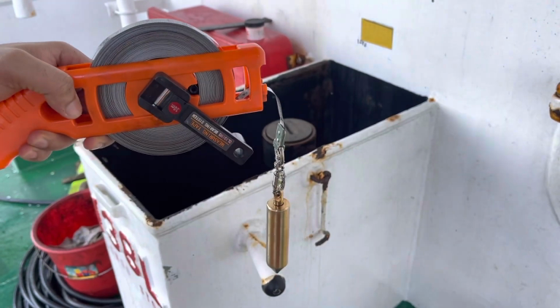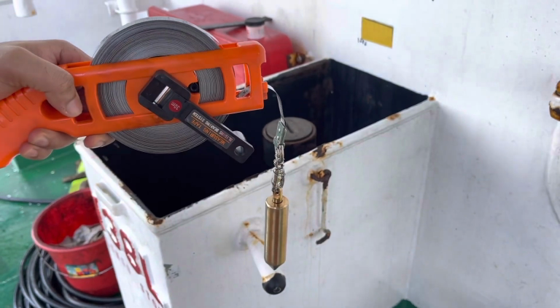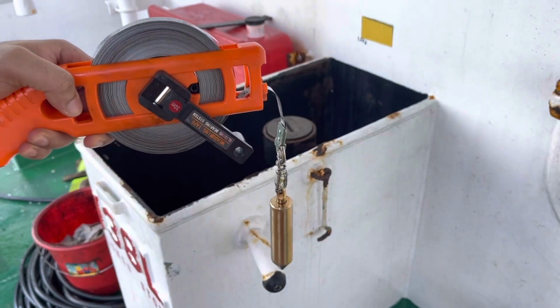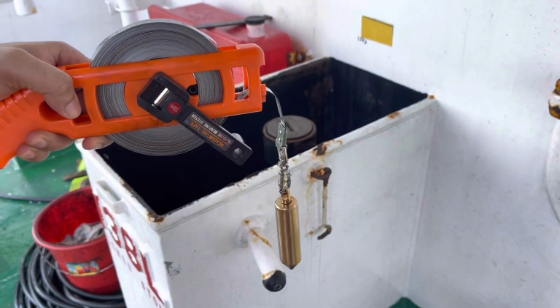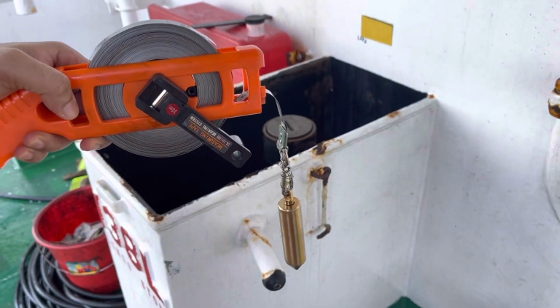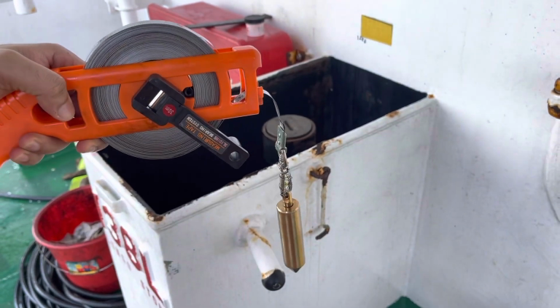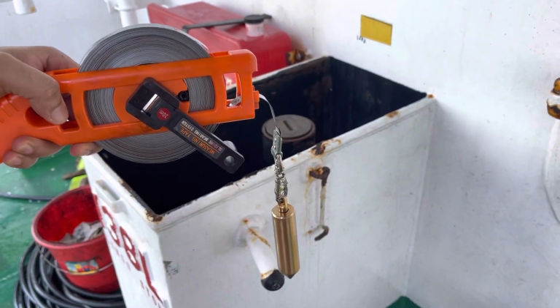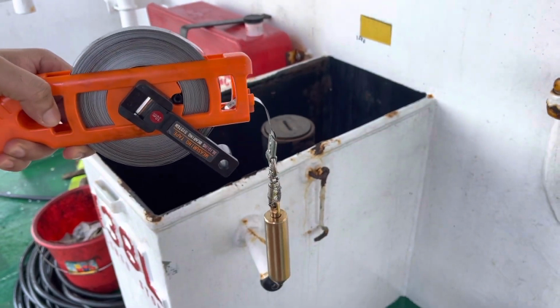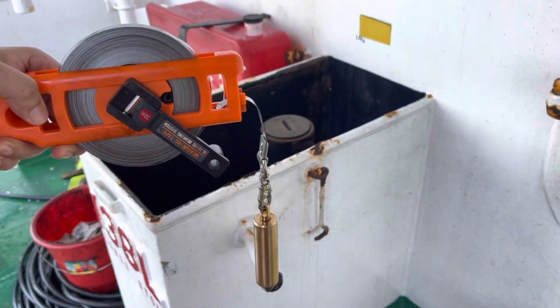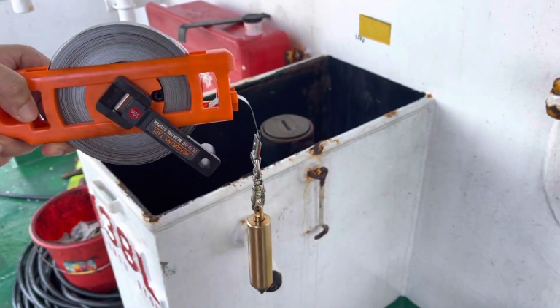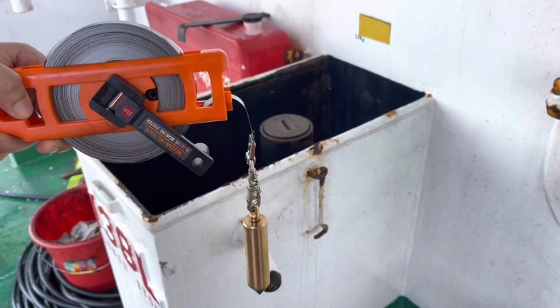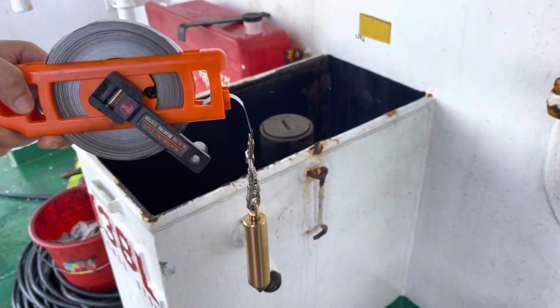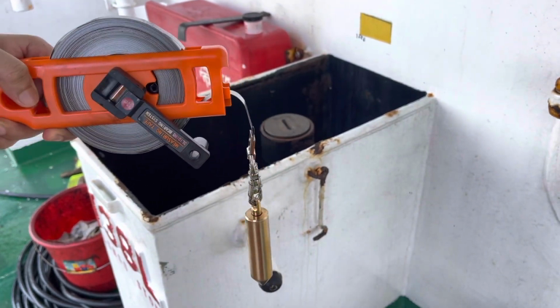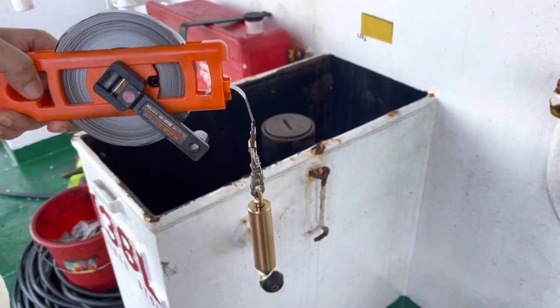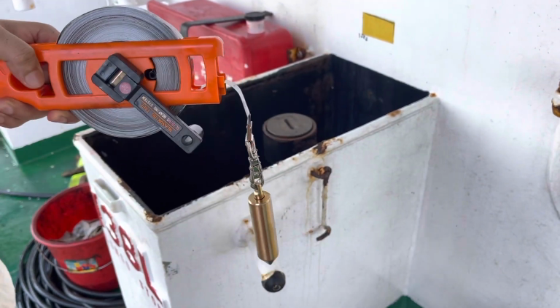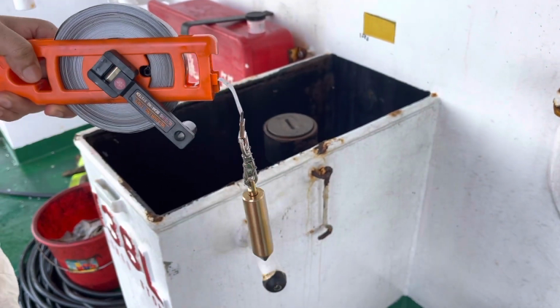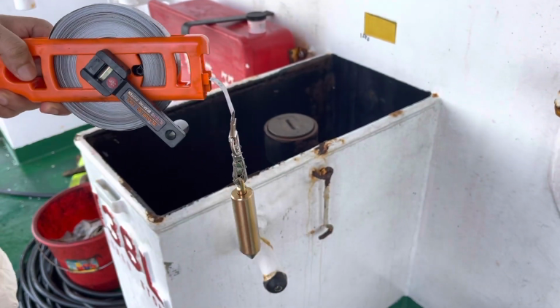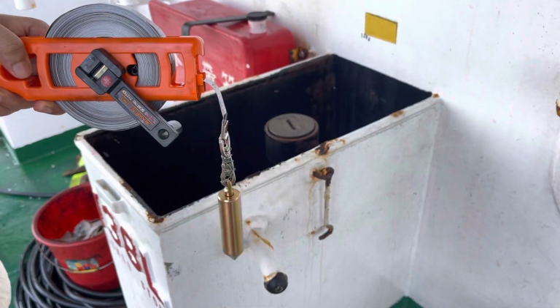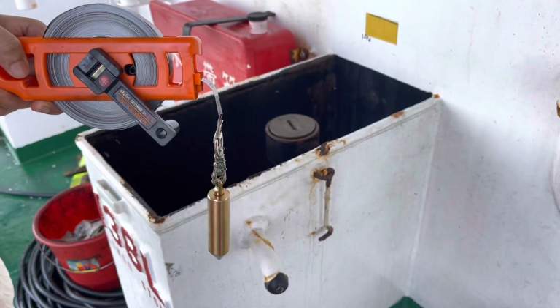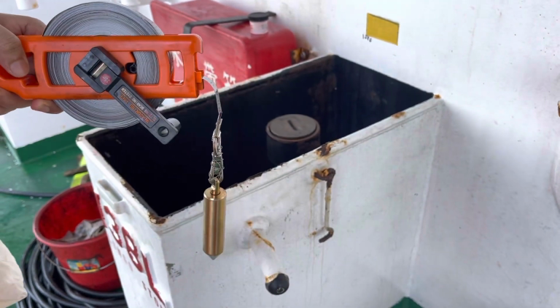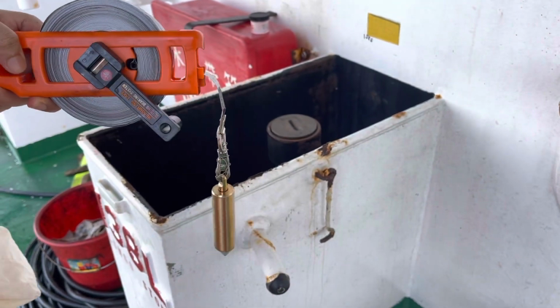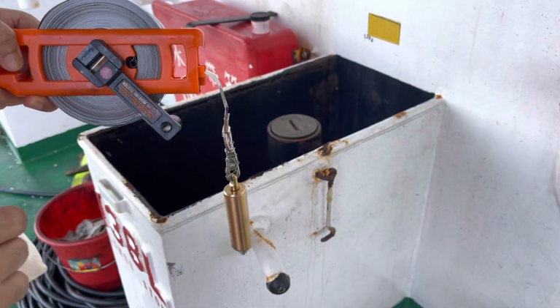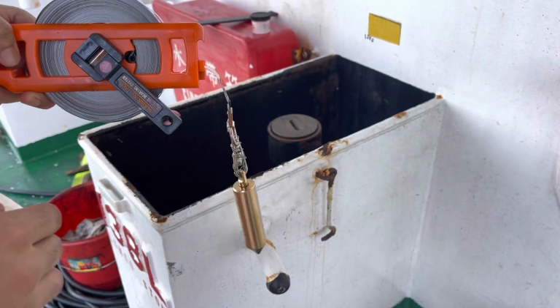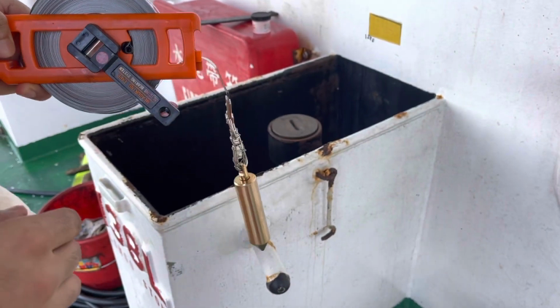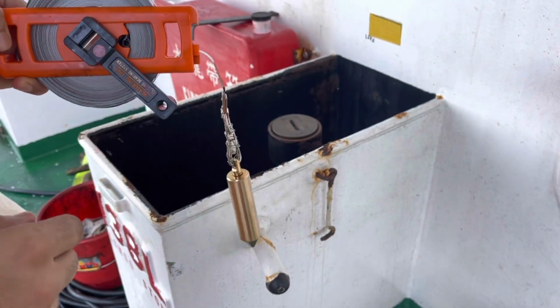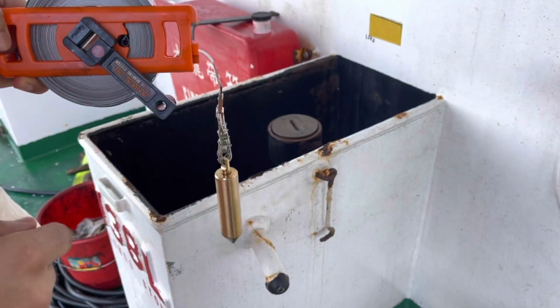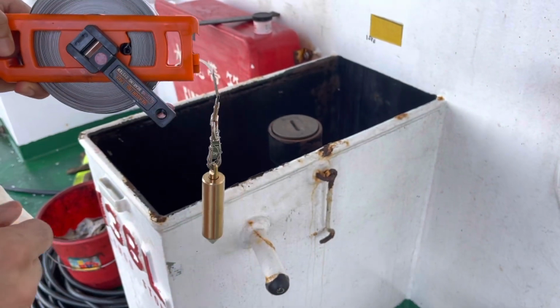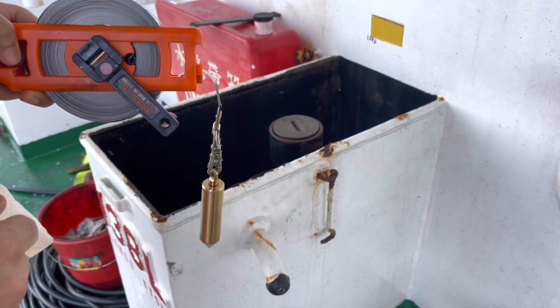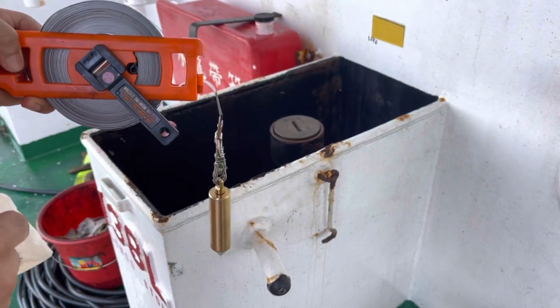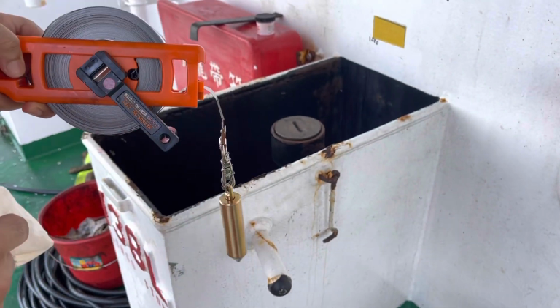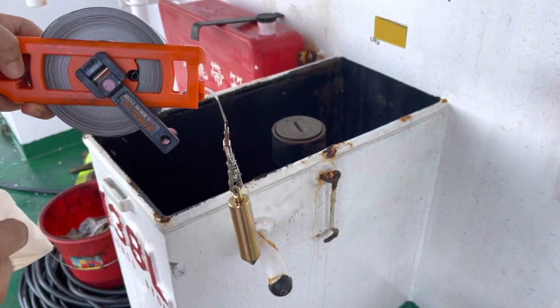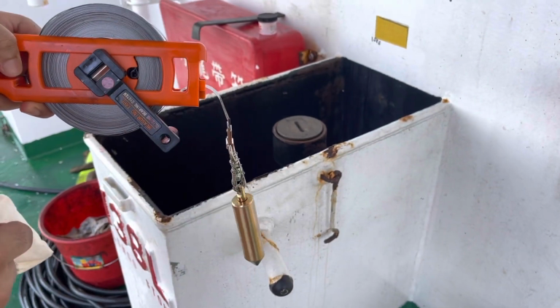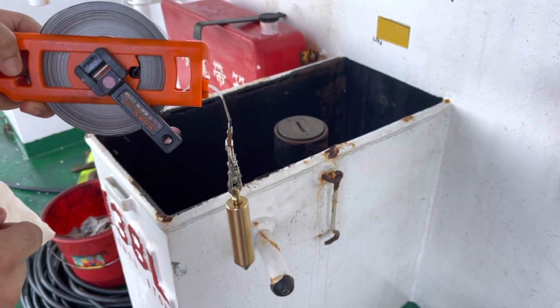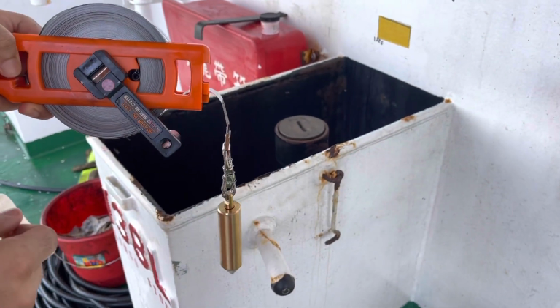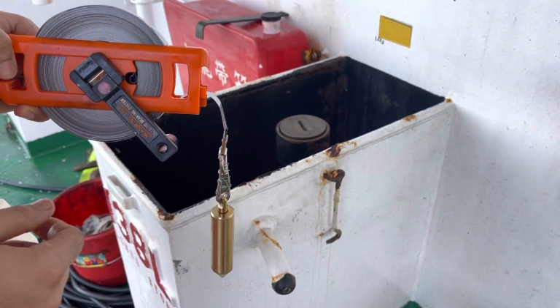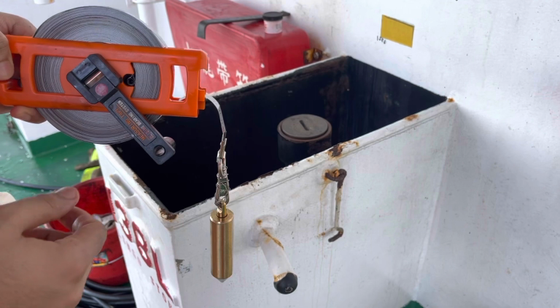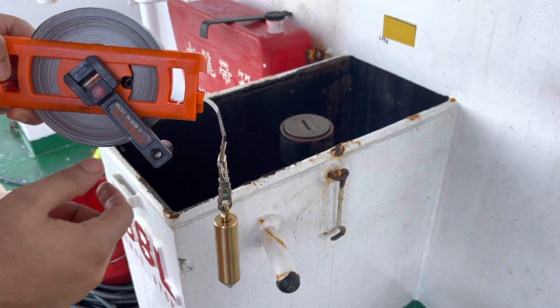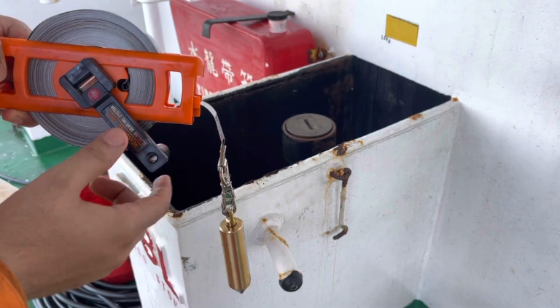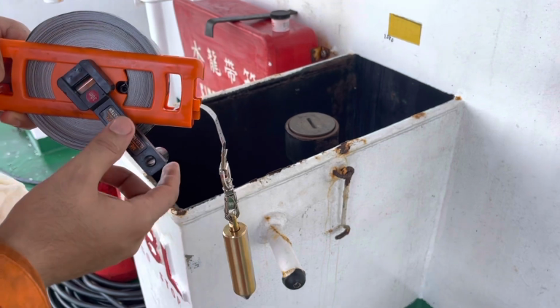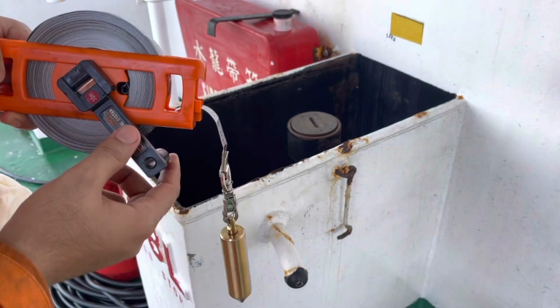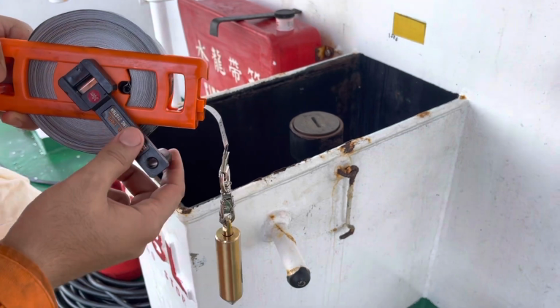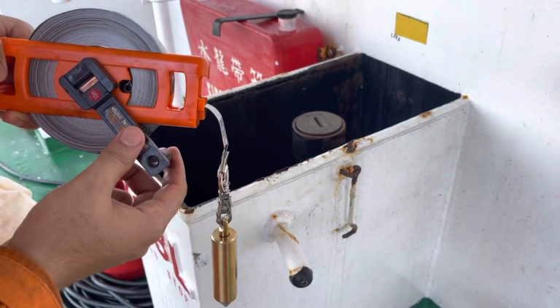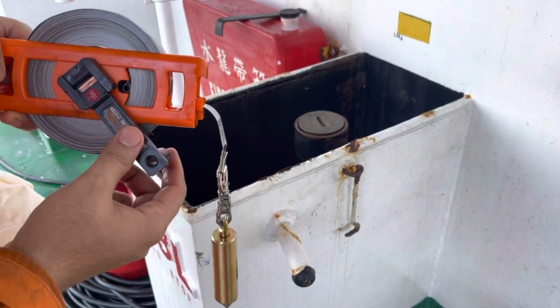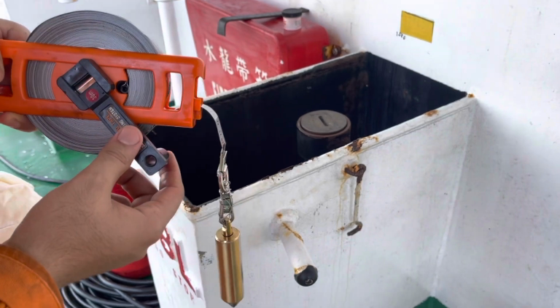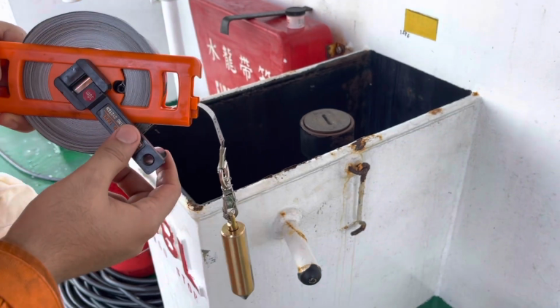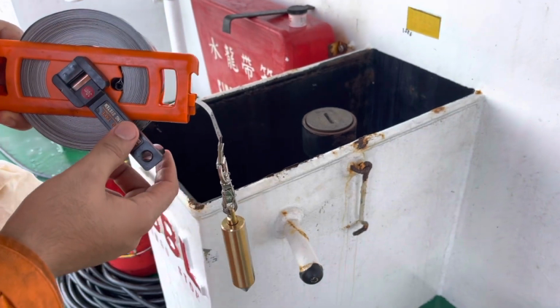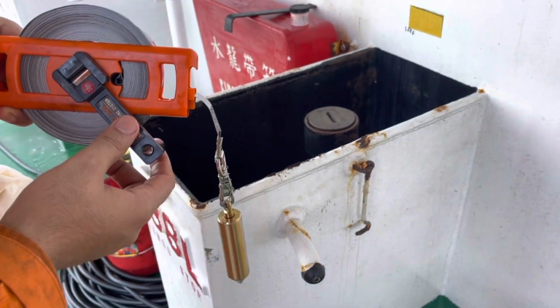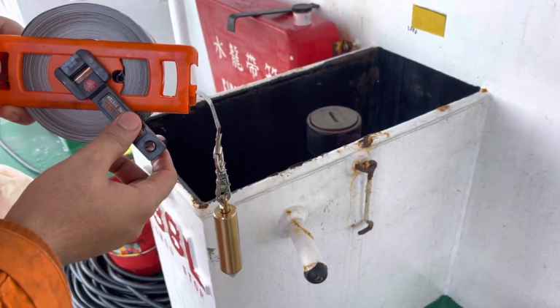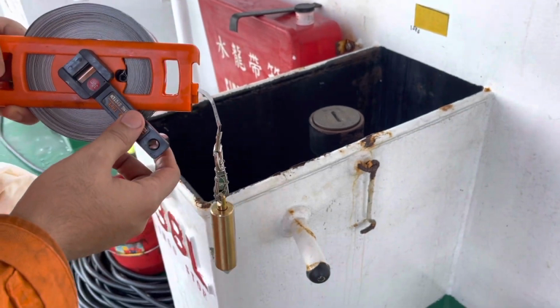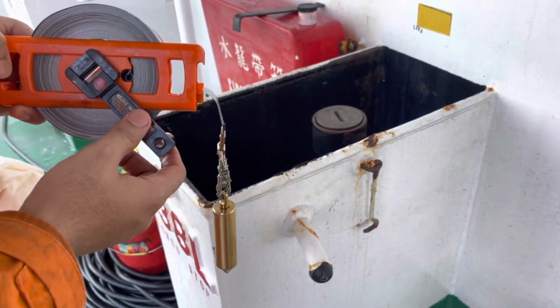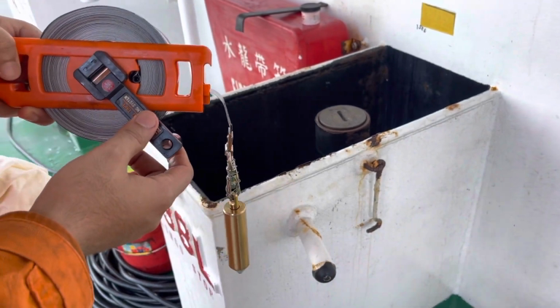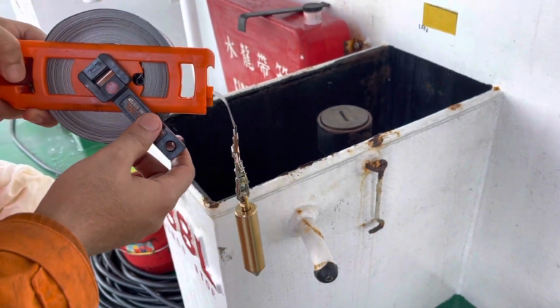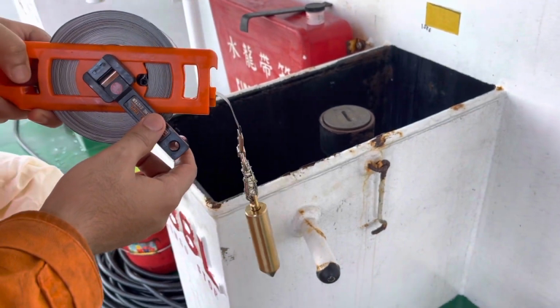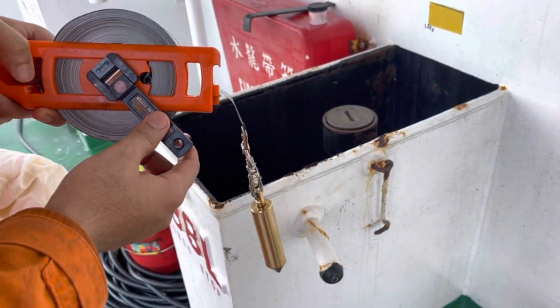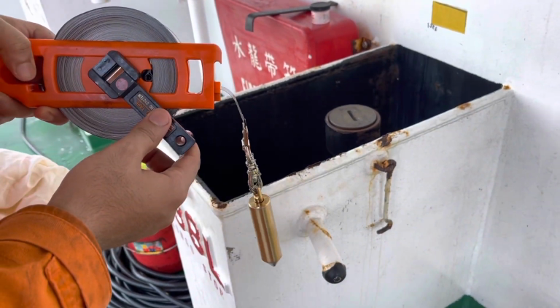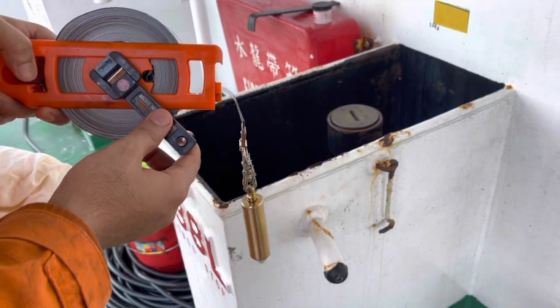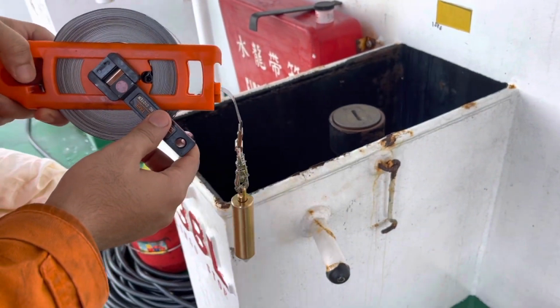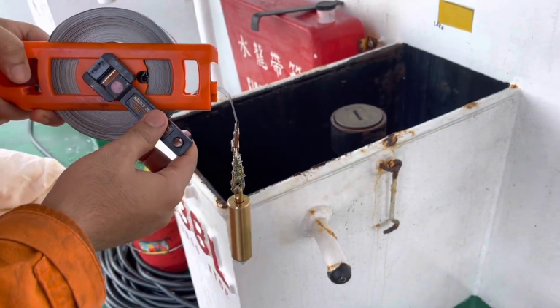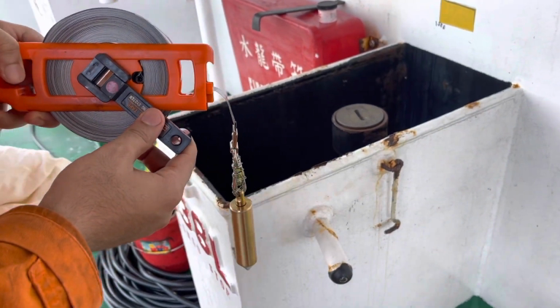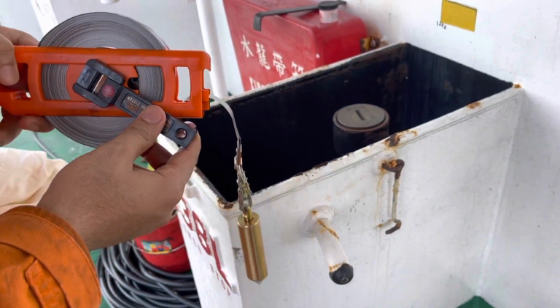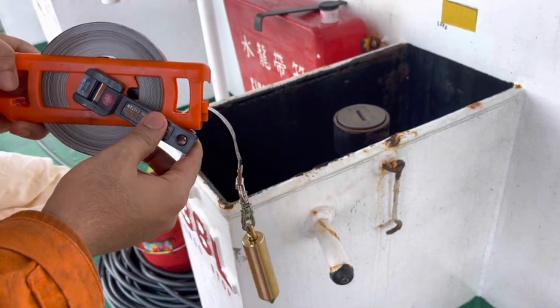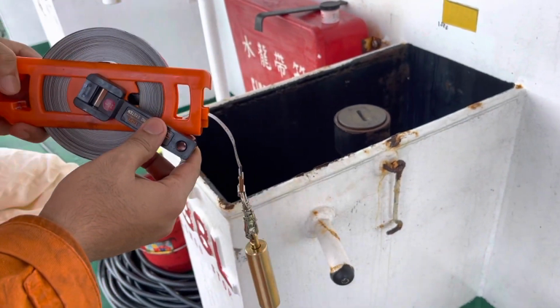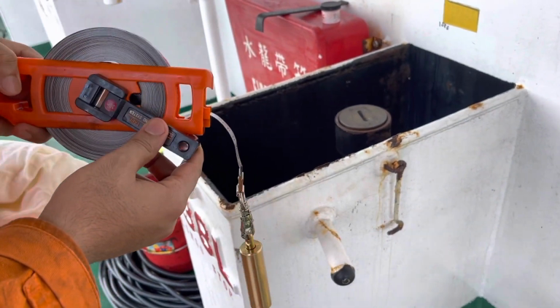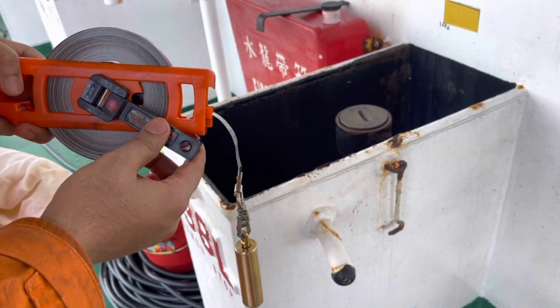Welcome guys. Today we will learn how to take the sounding of bunker tanks. Today what we have is a LSL Geo storage tank.